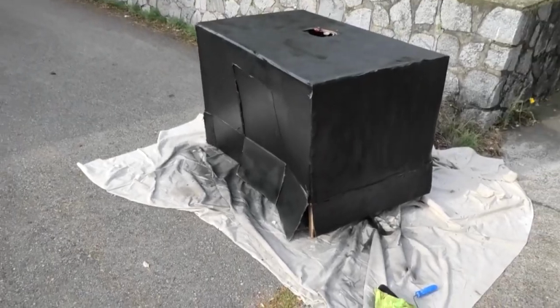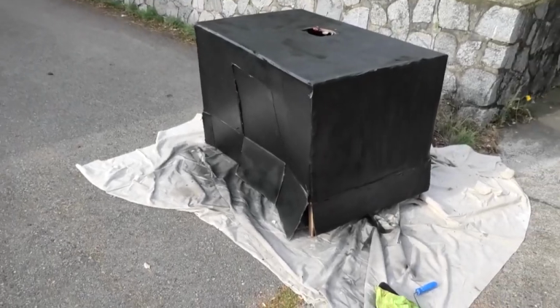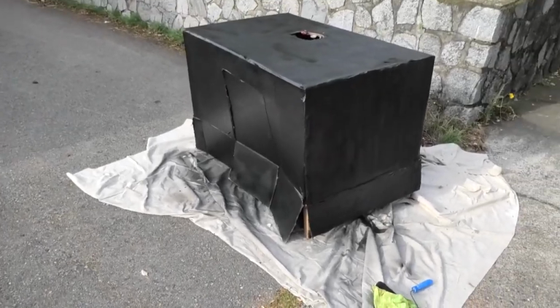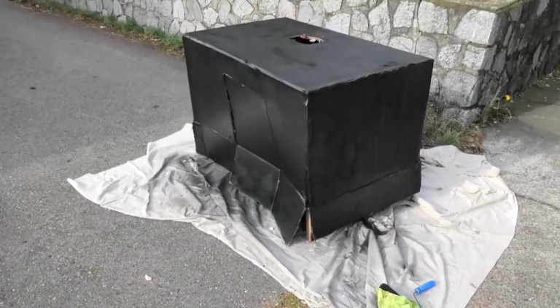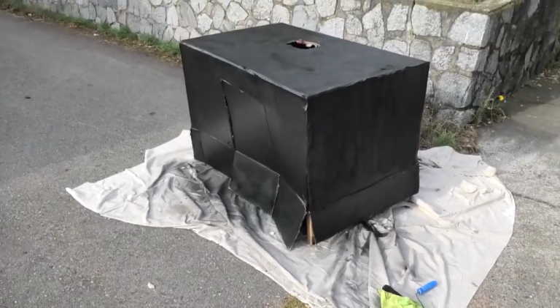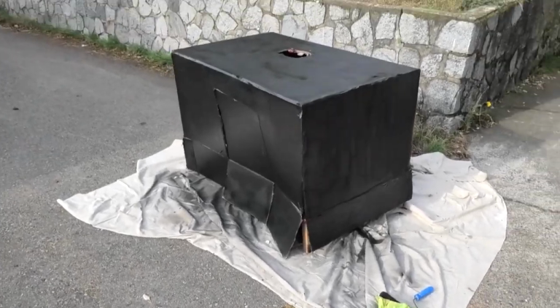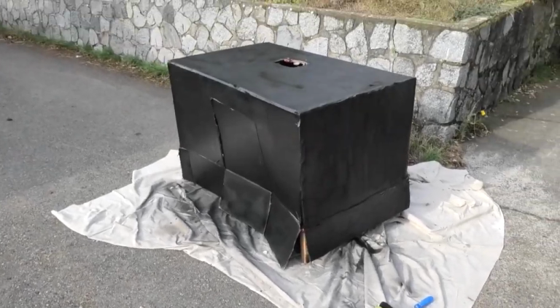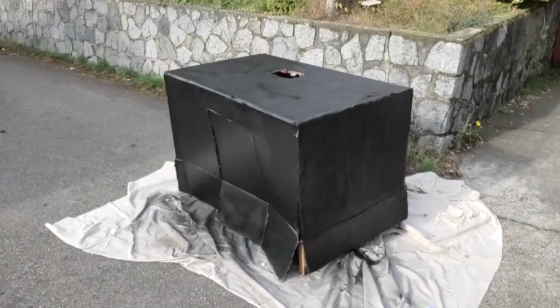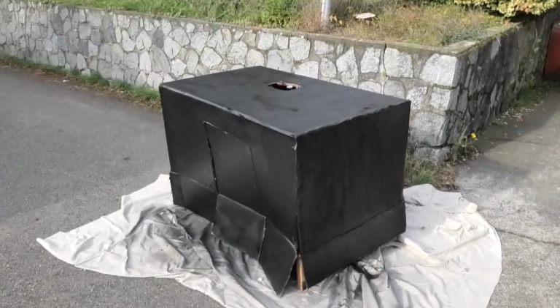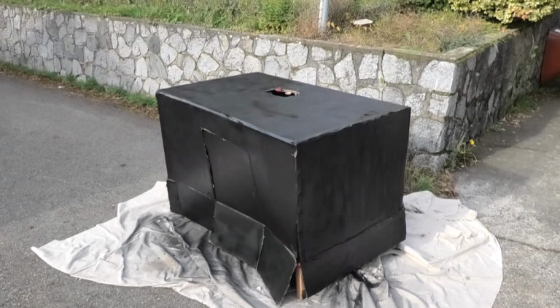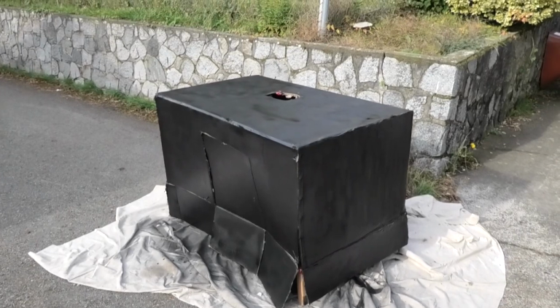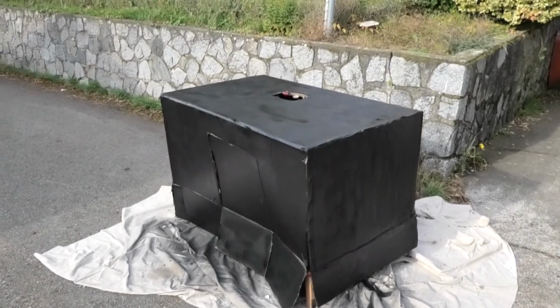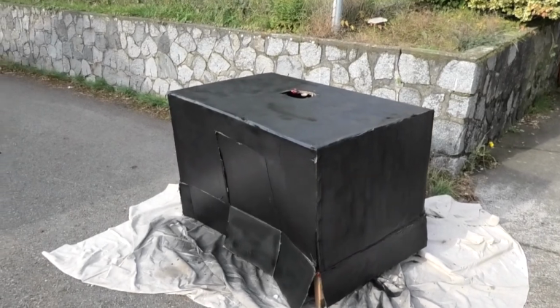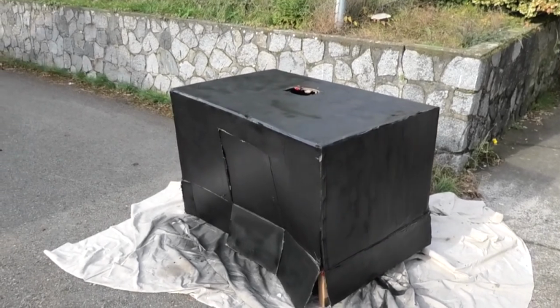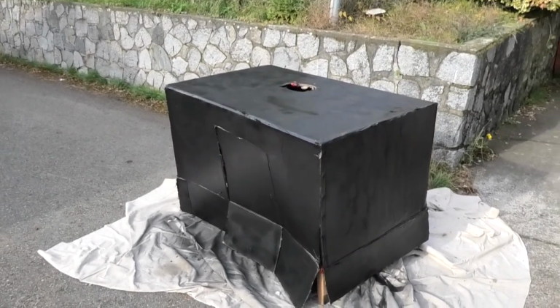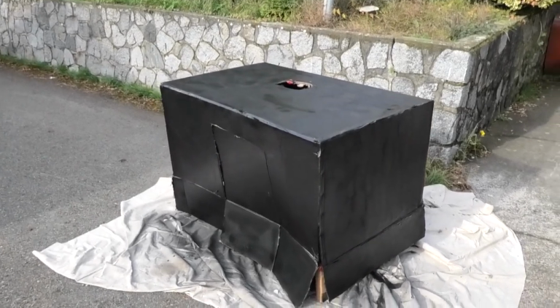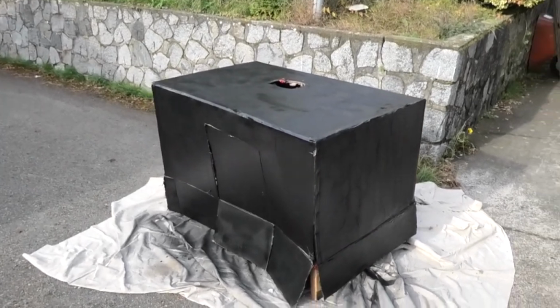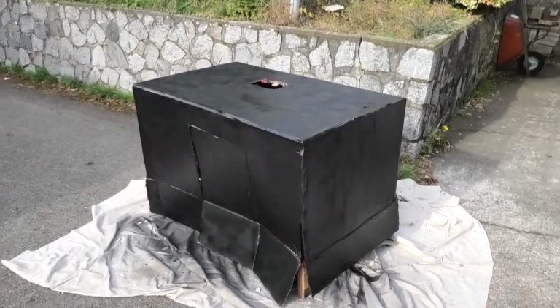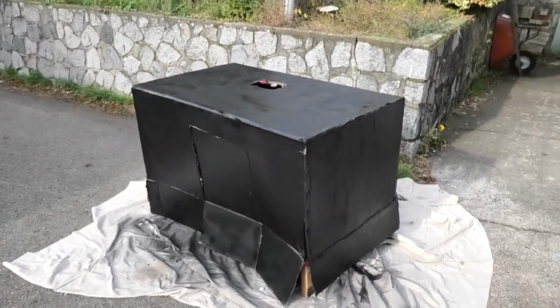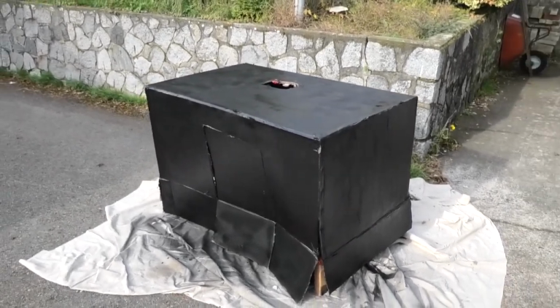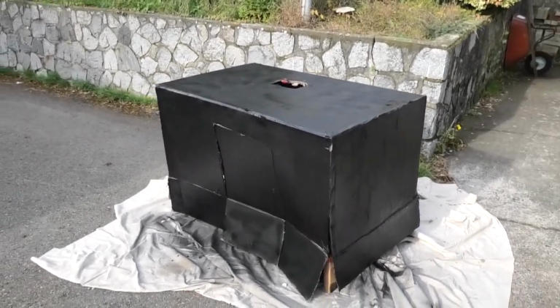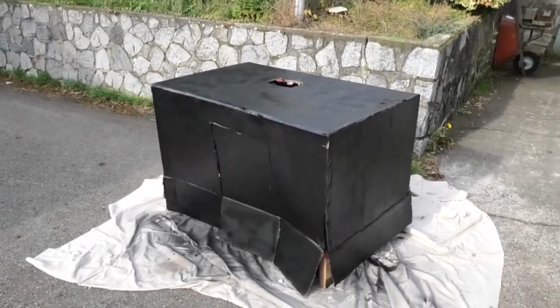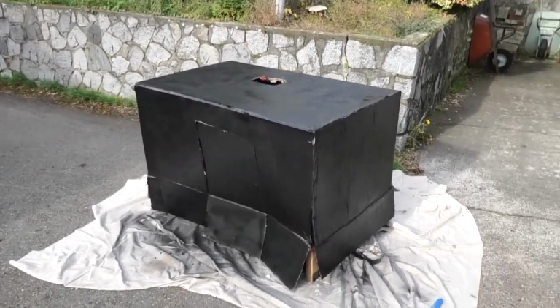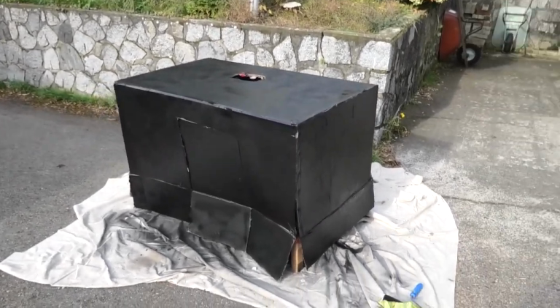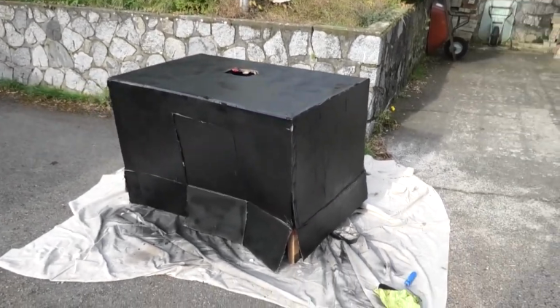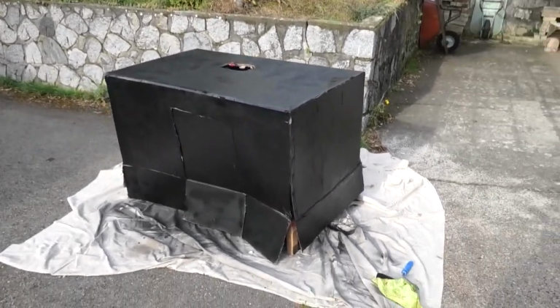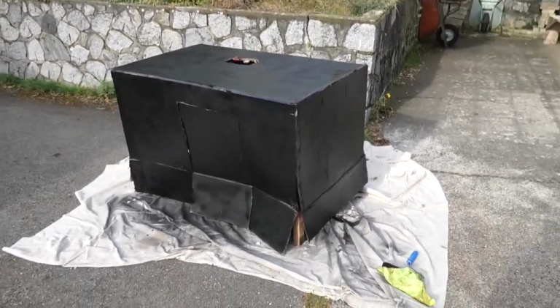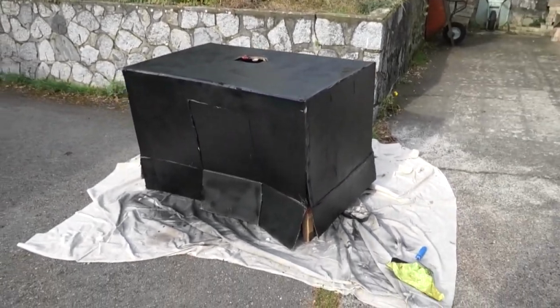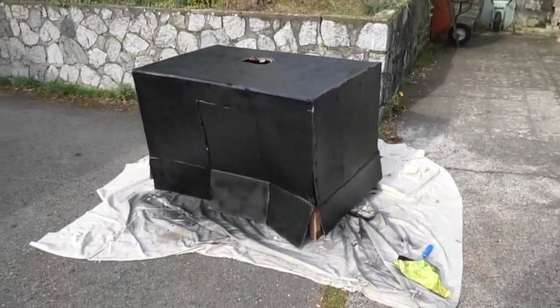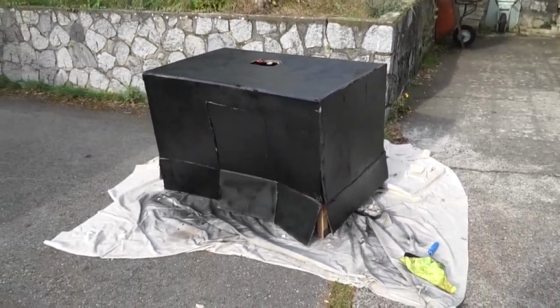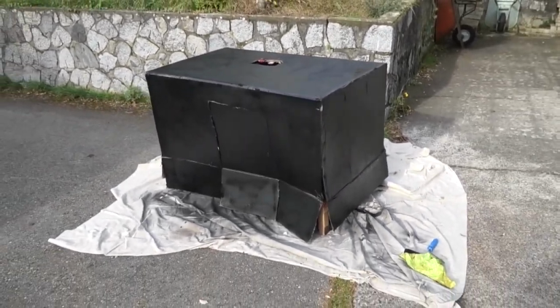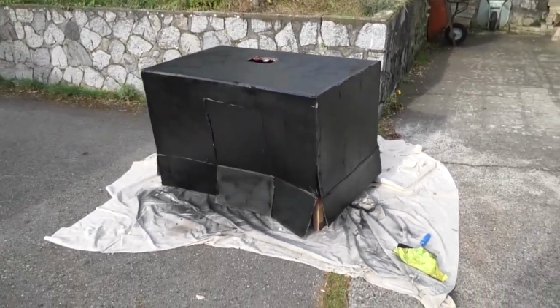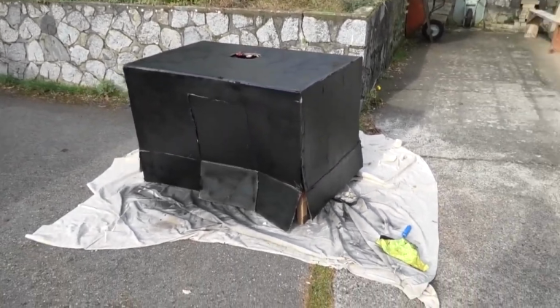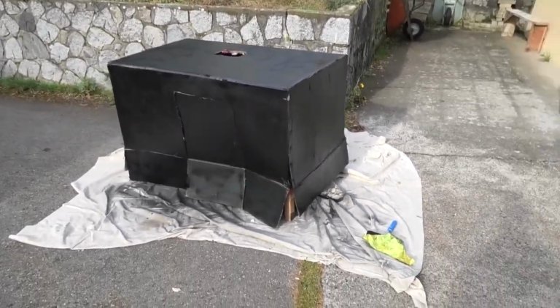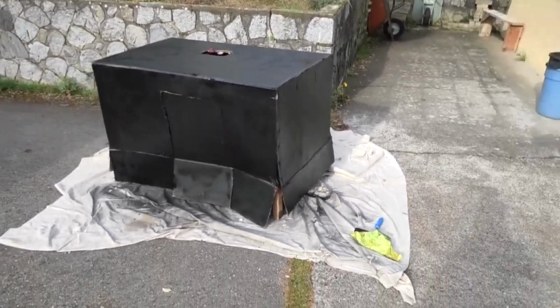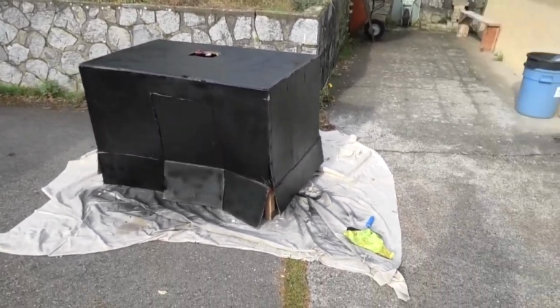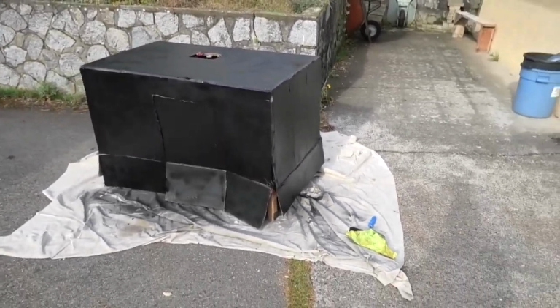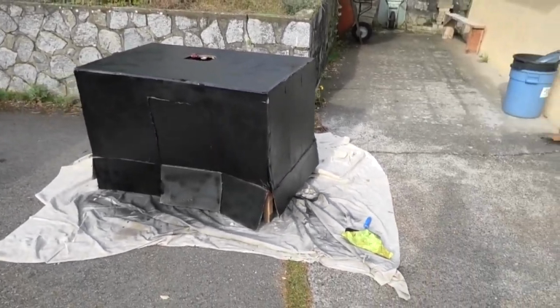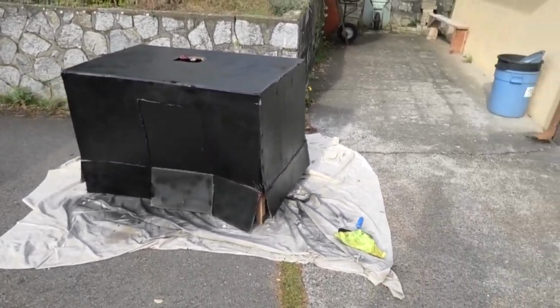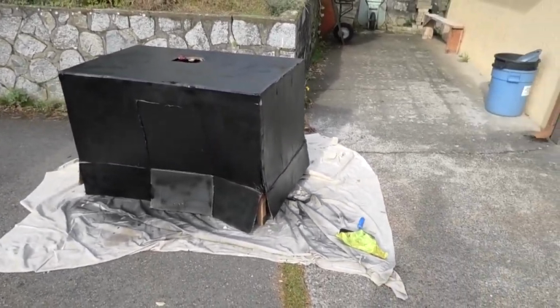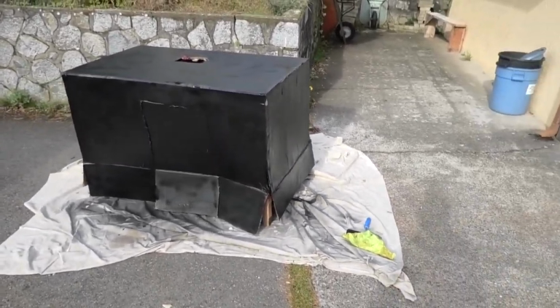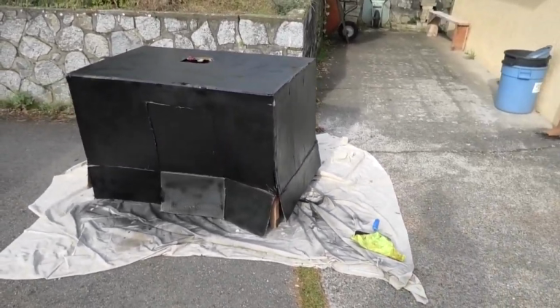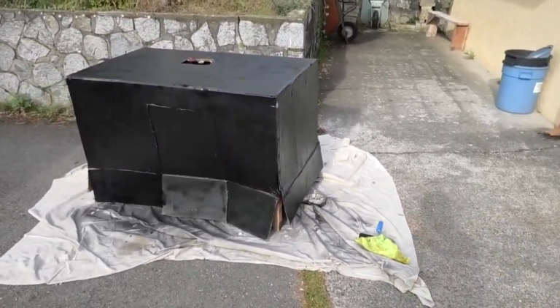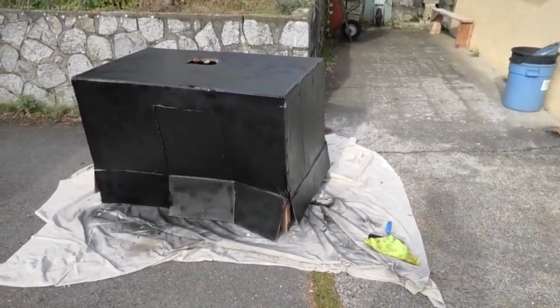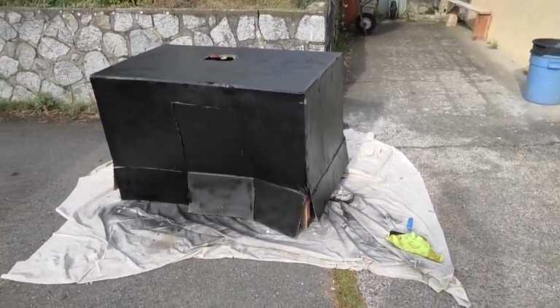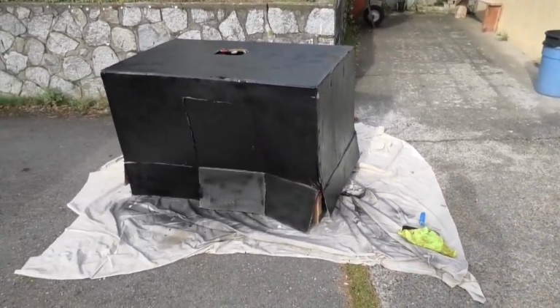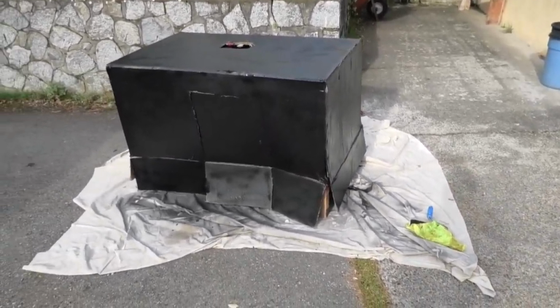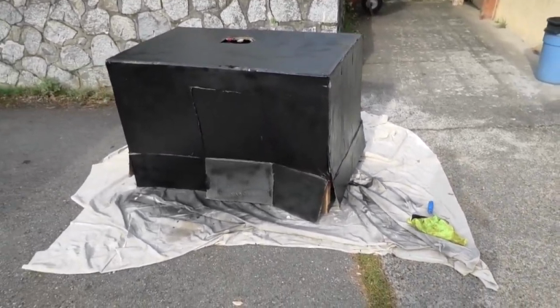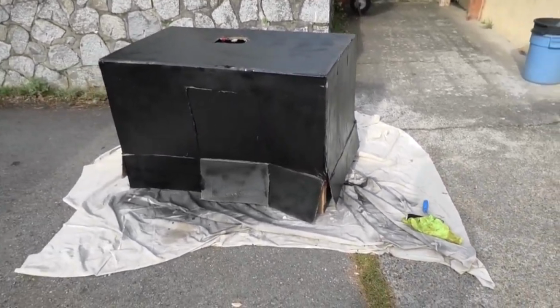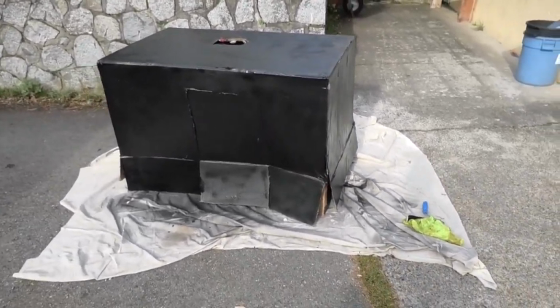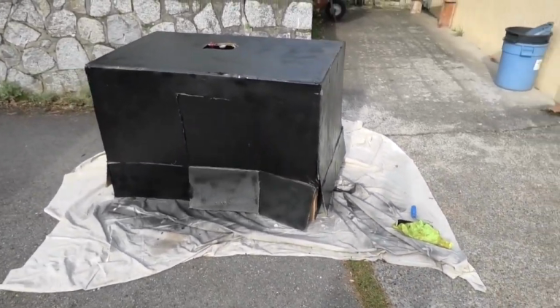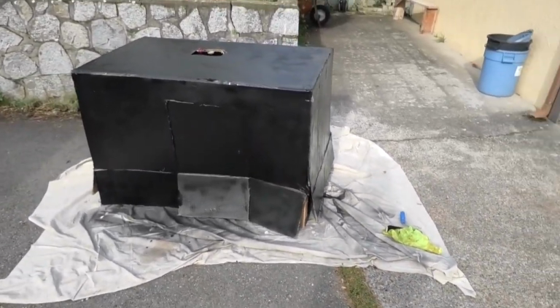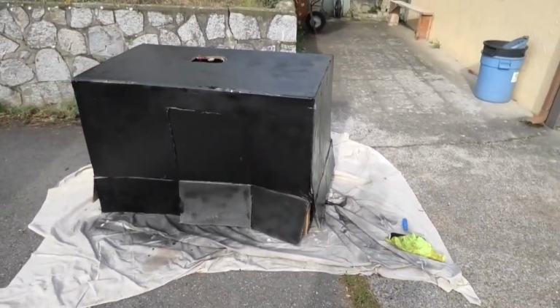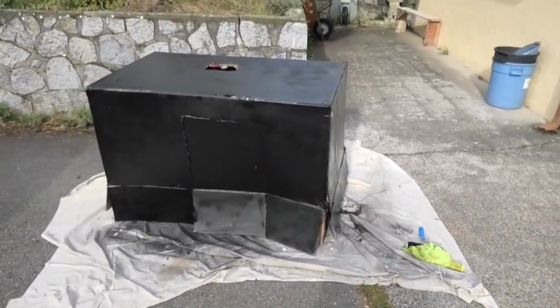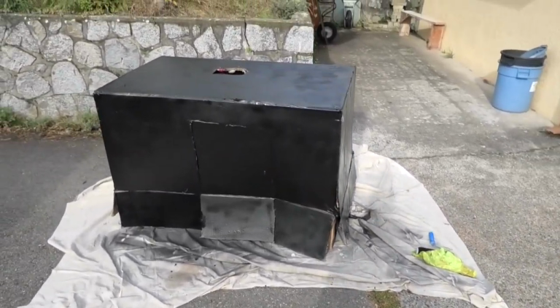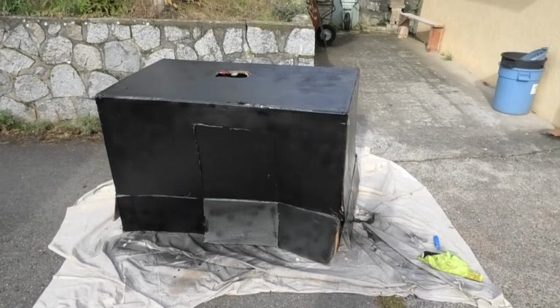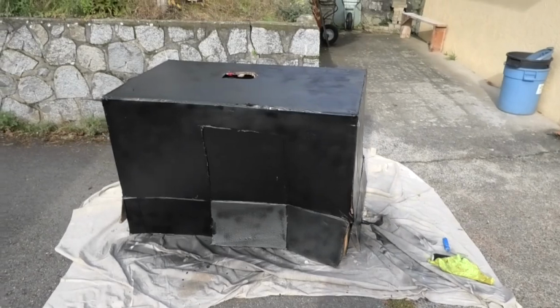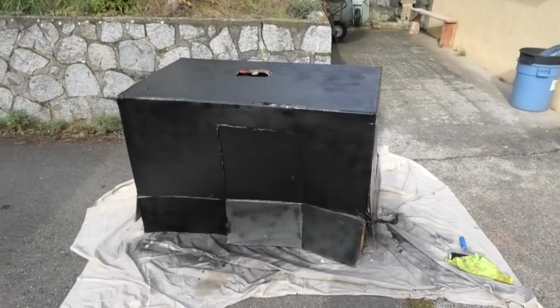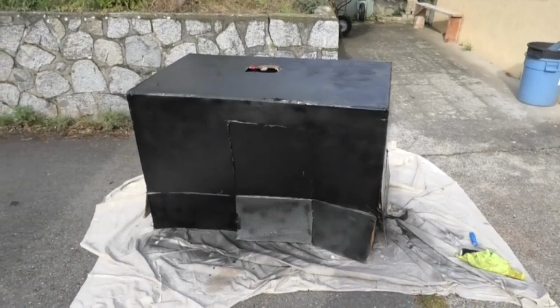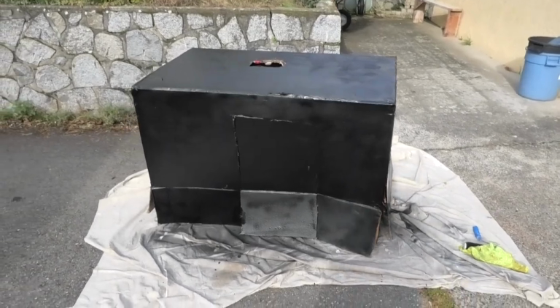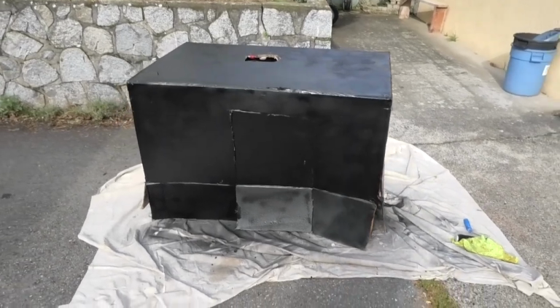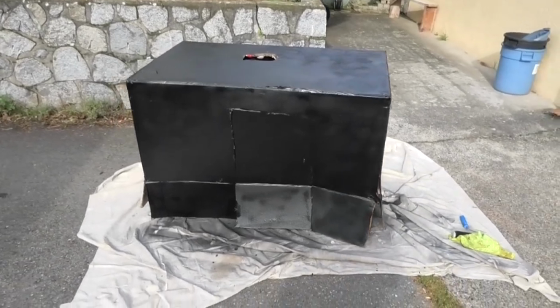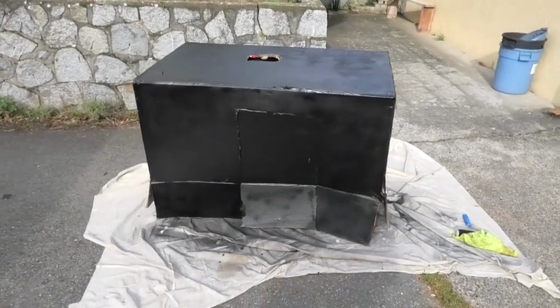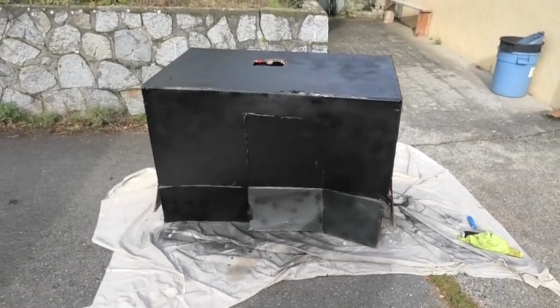There it is — totally waterproofed with flex seal. Well, we'll see how waterproof it is tonight. We're going urban stealth camping.